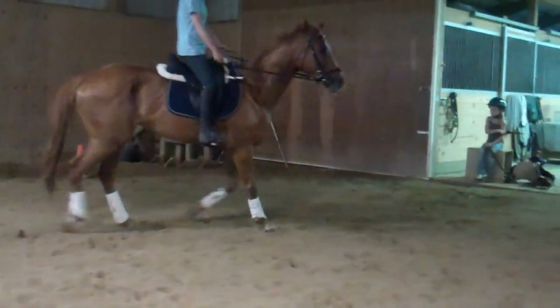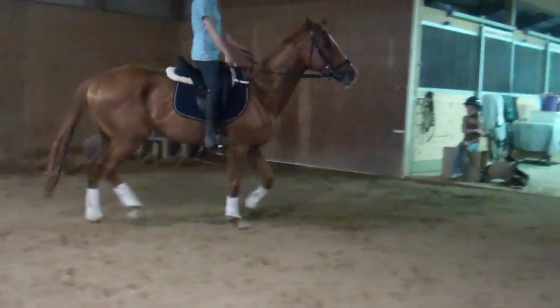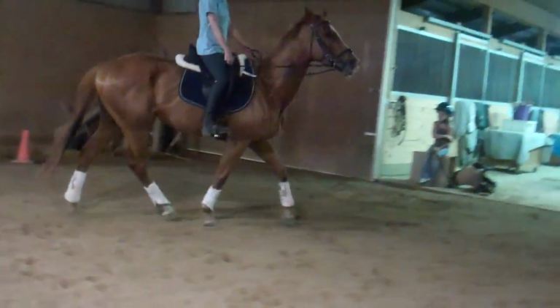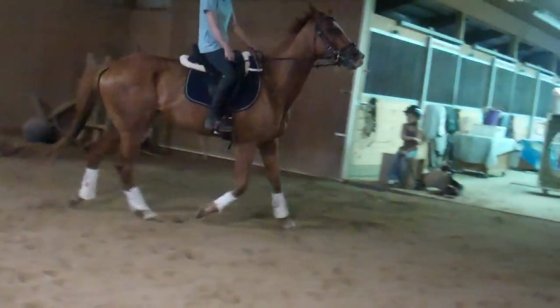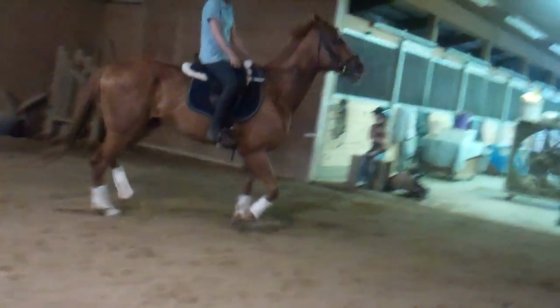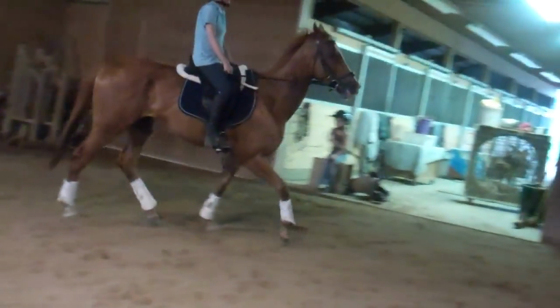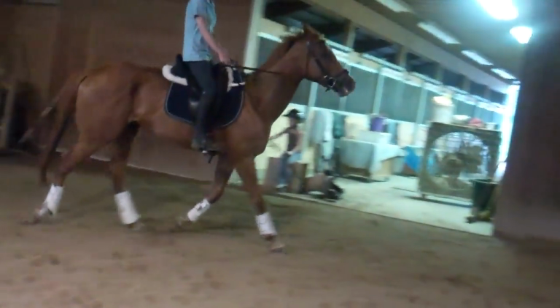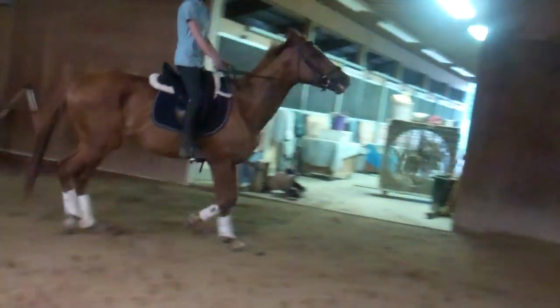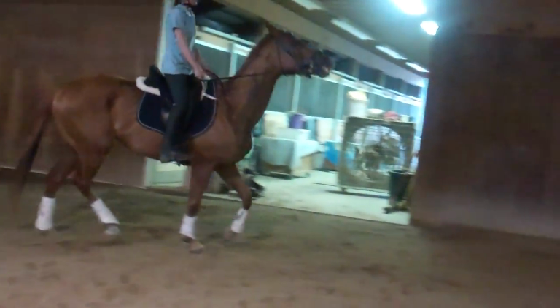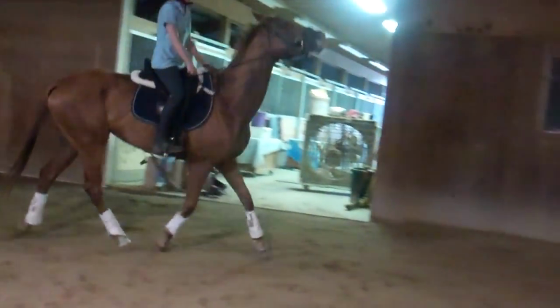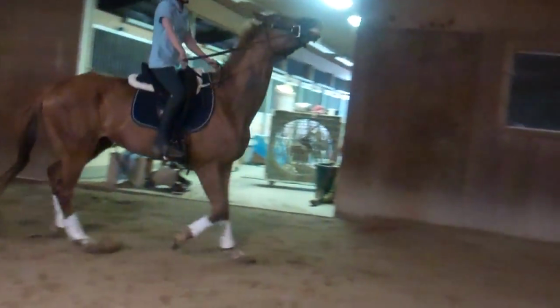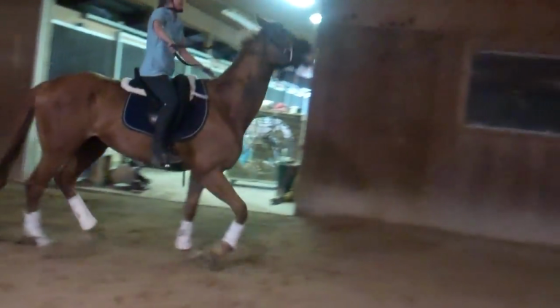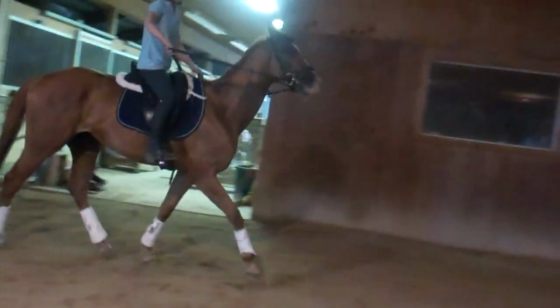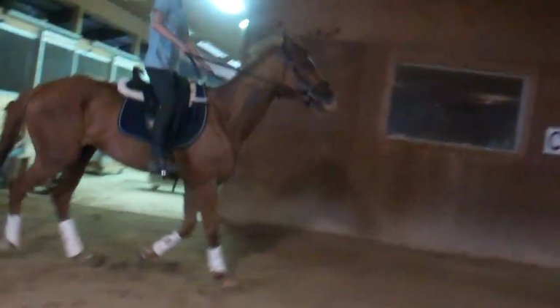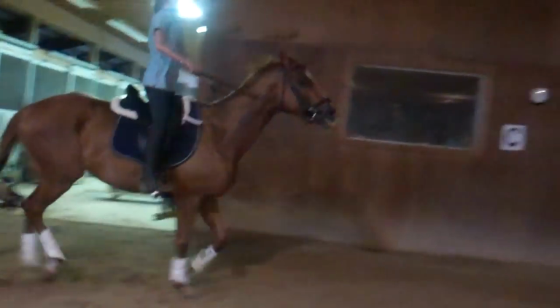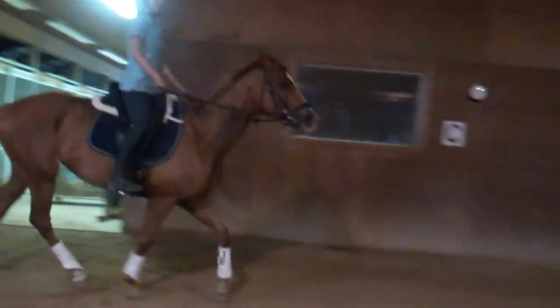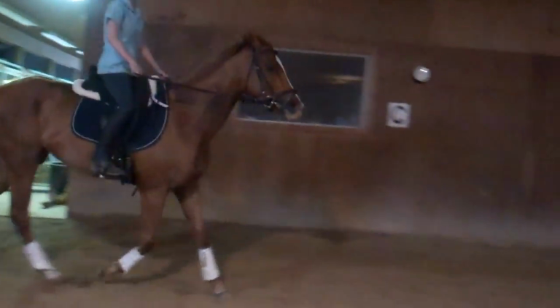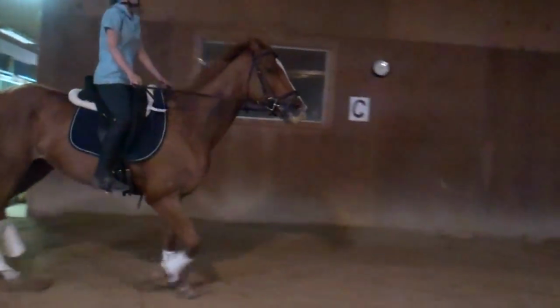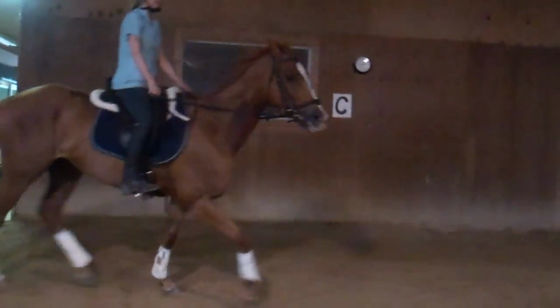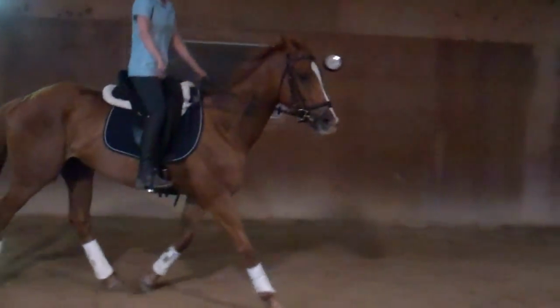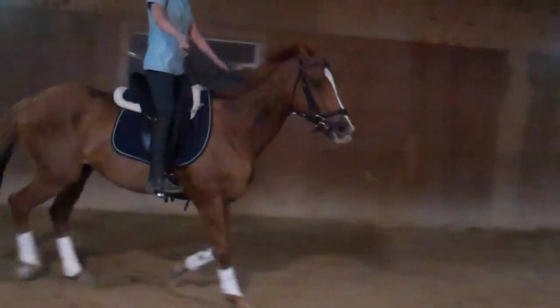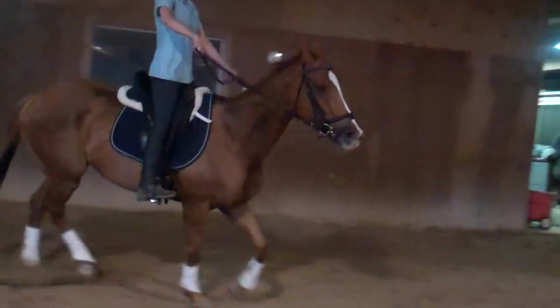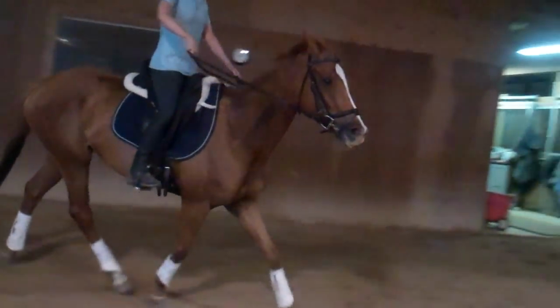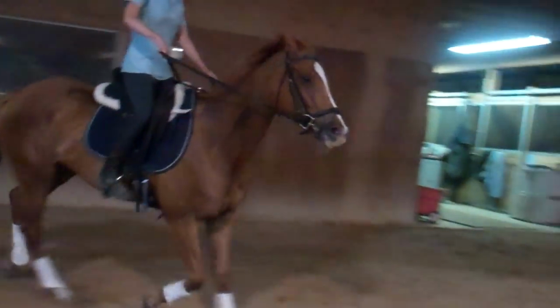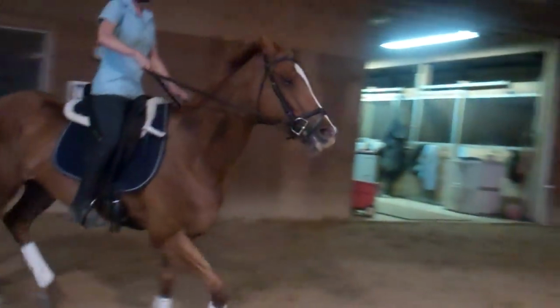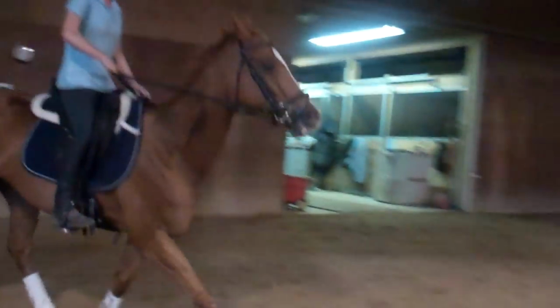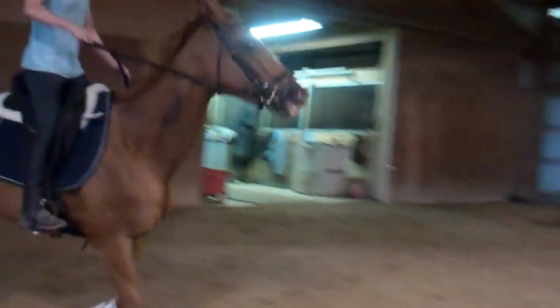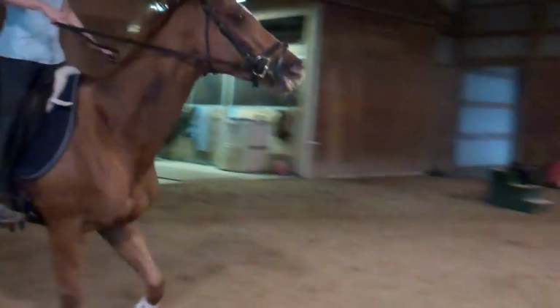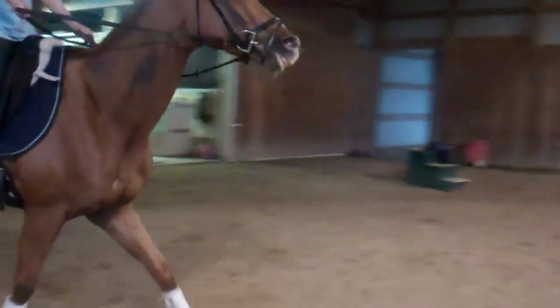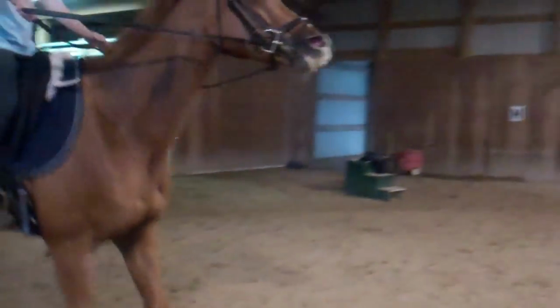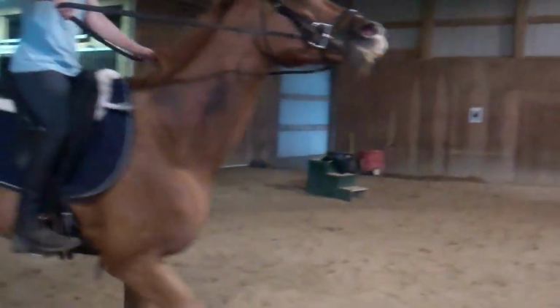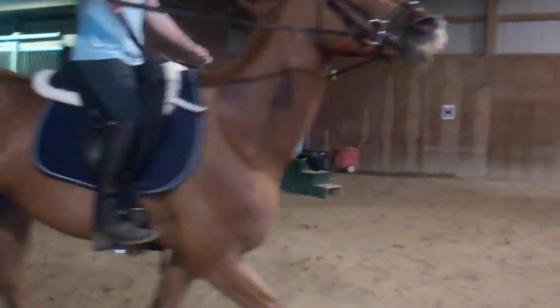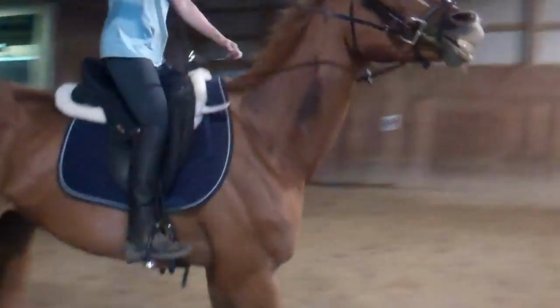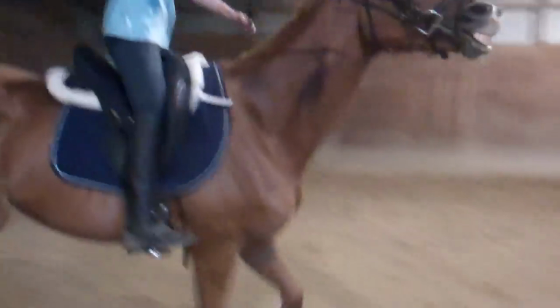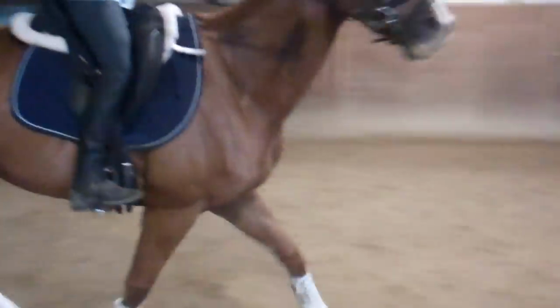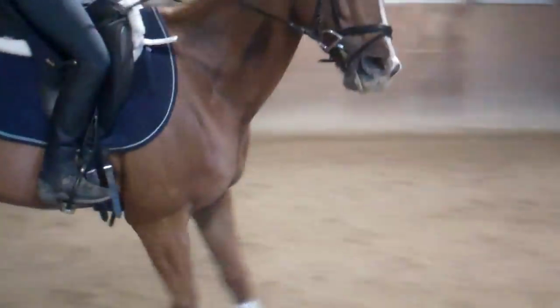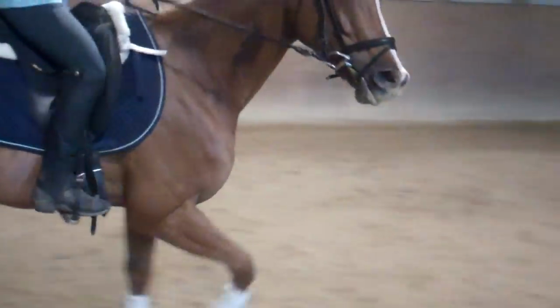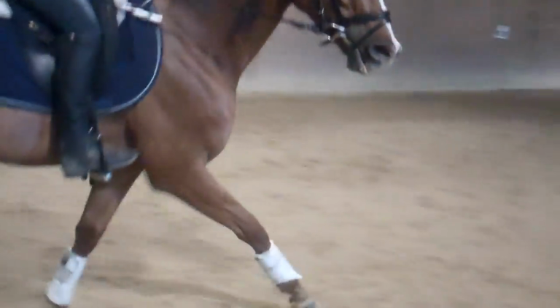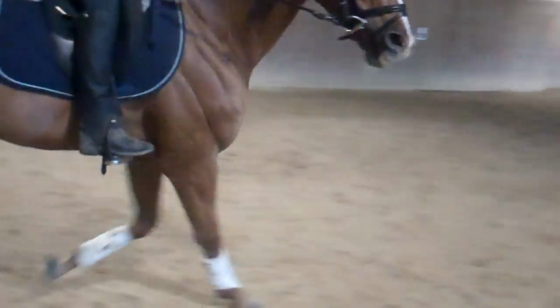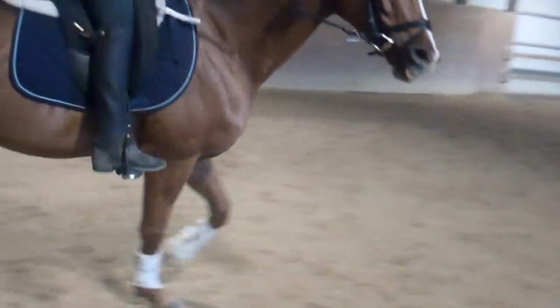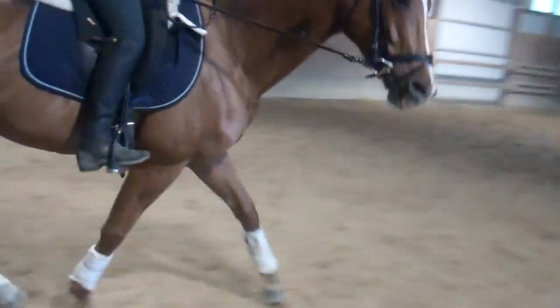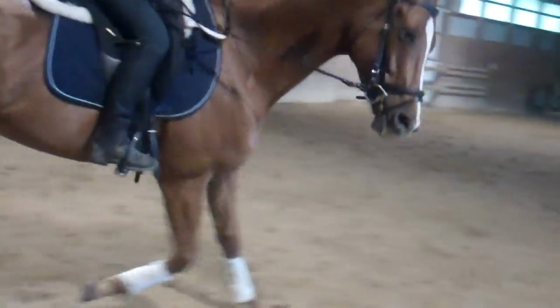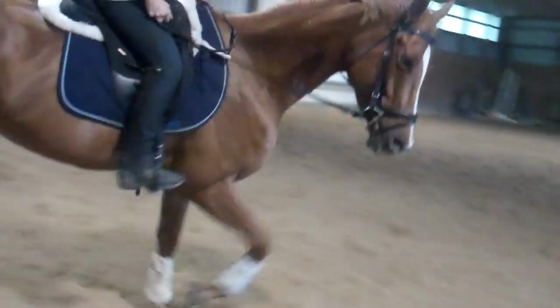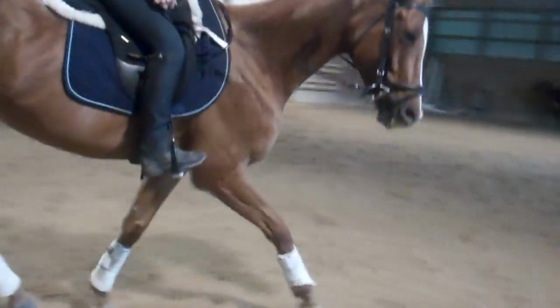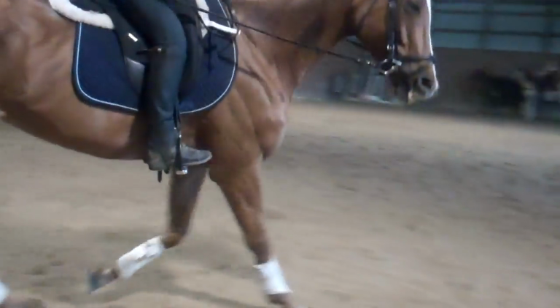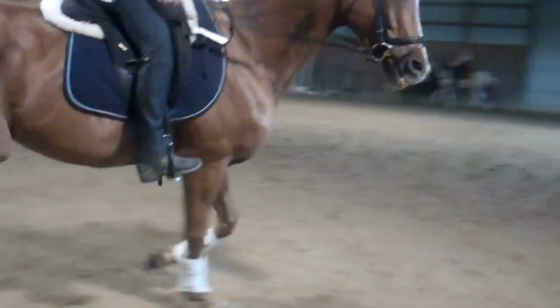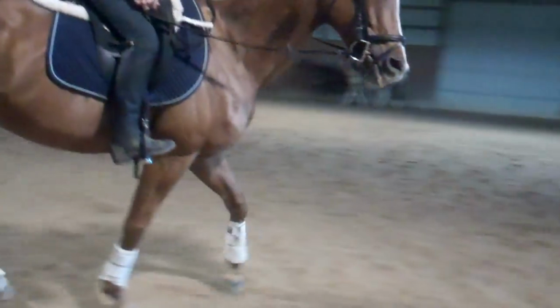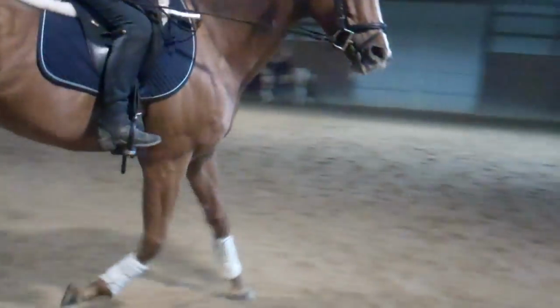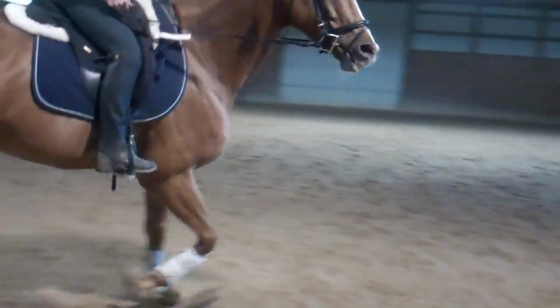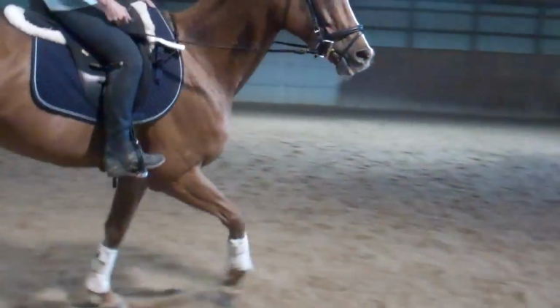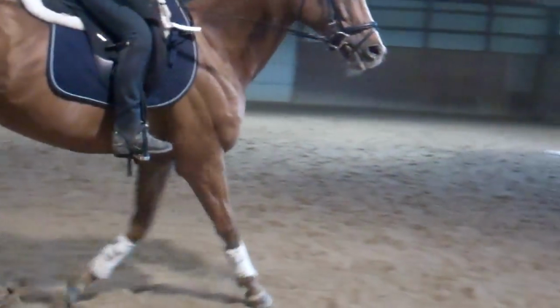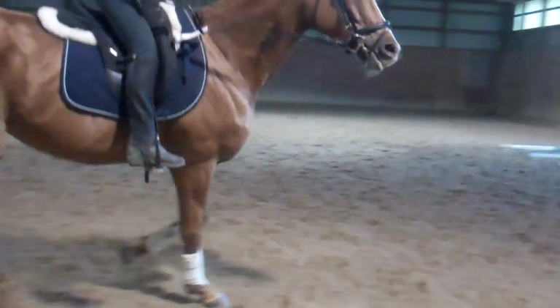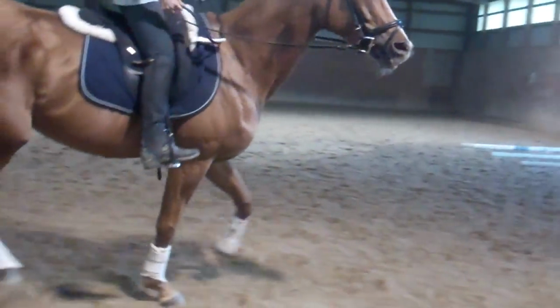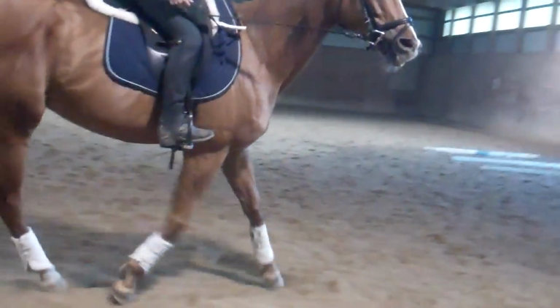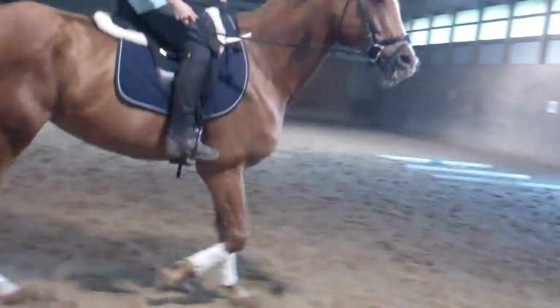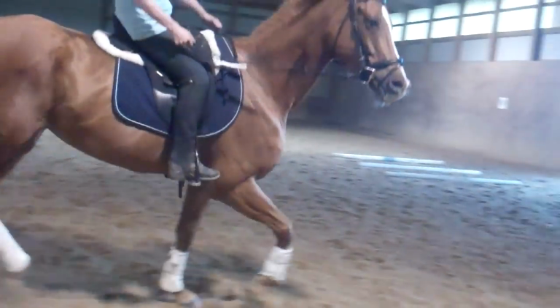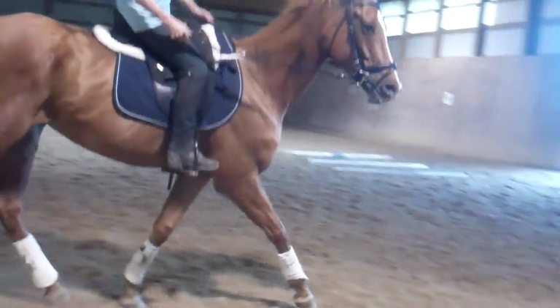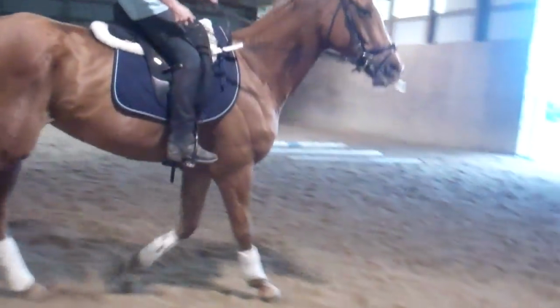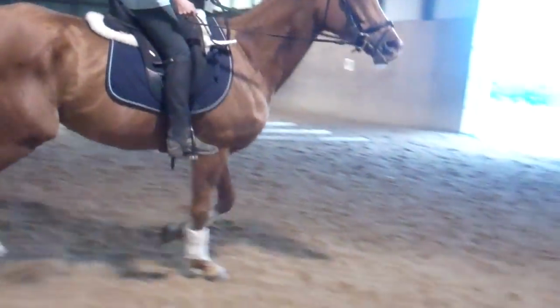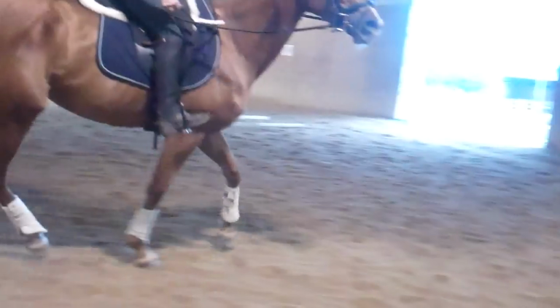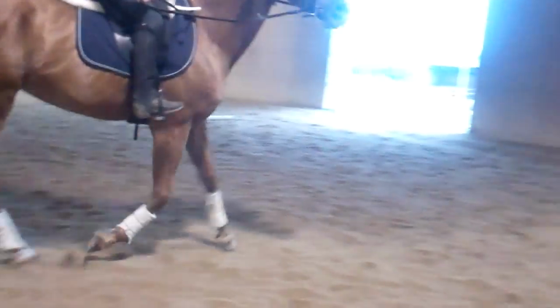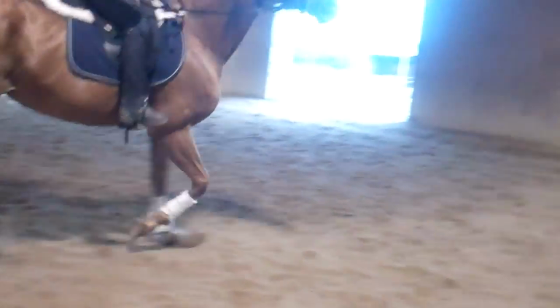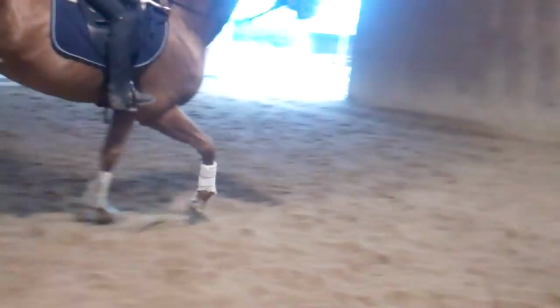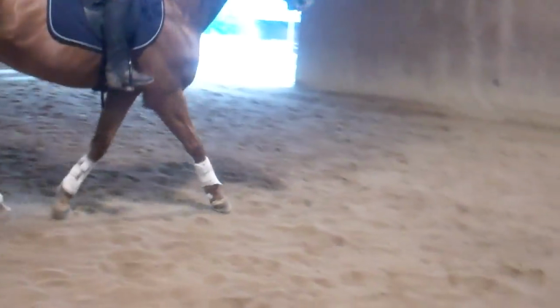Squeeze, squeeze, soften on that right rein. Squeeze, squeeze, soften. Let go of it a little — let go of it.